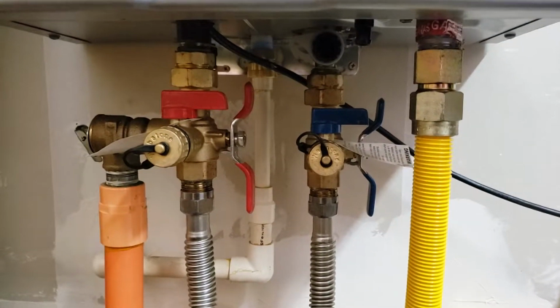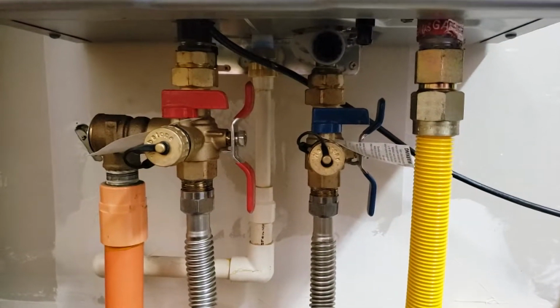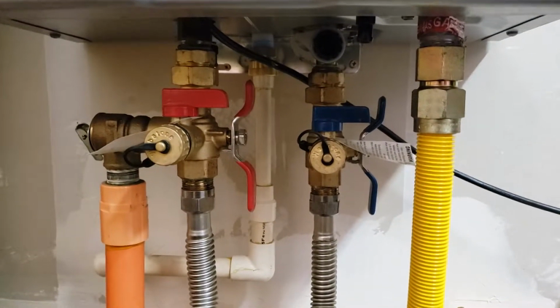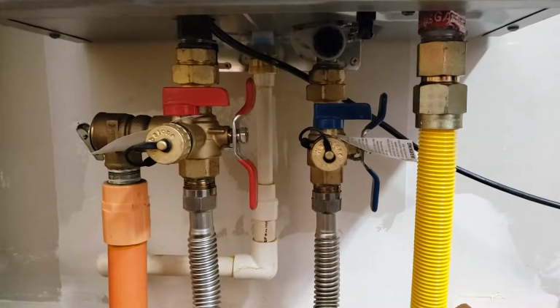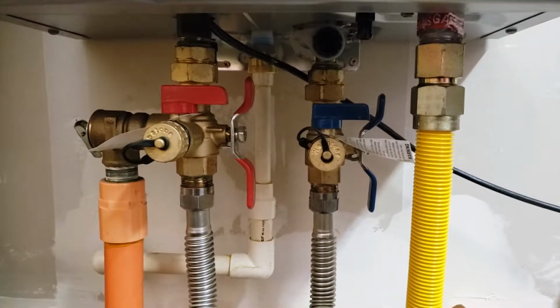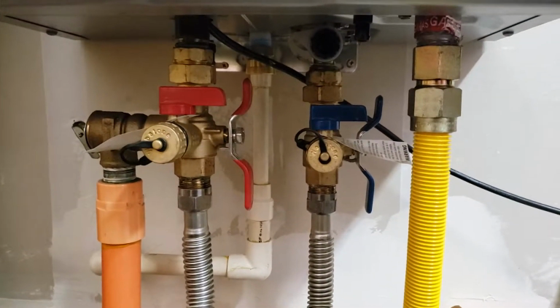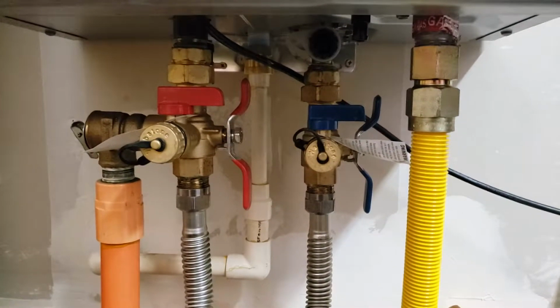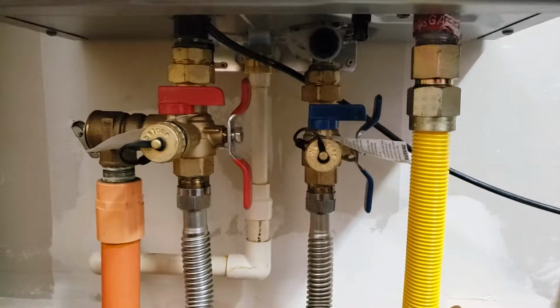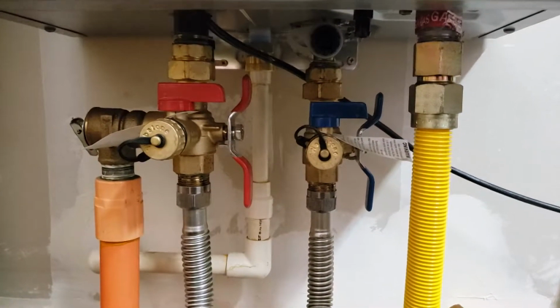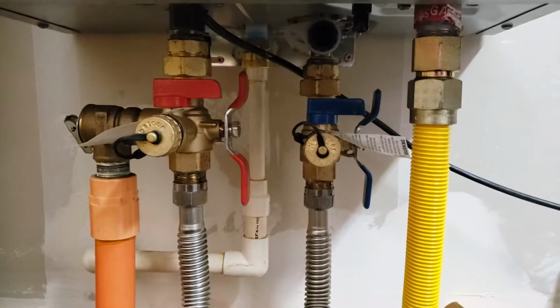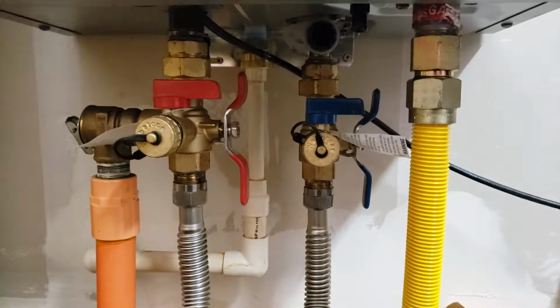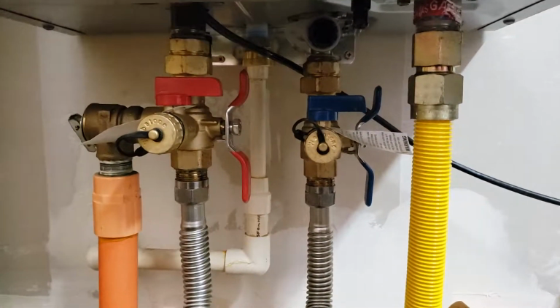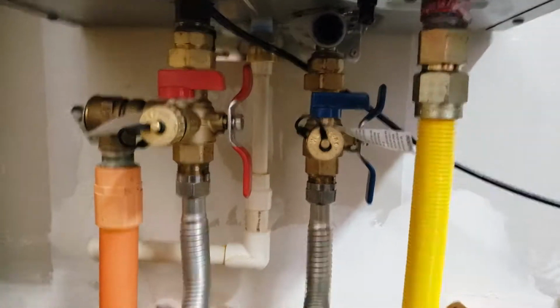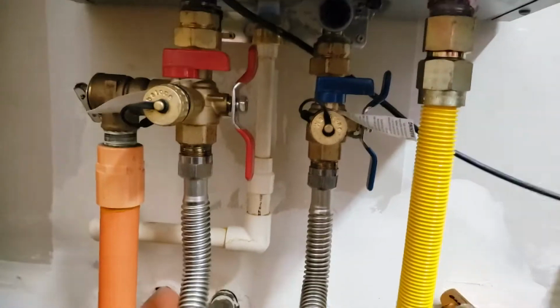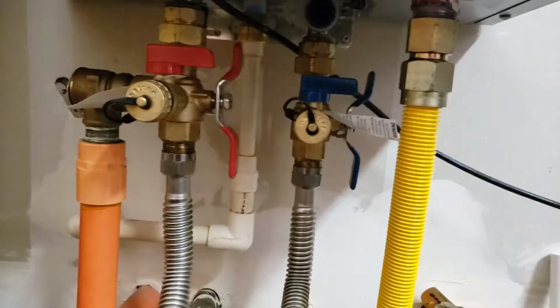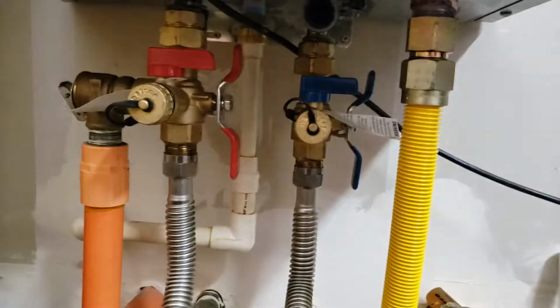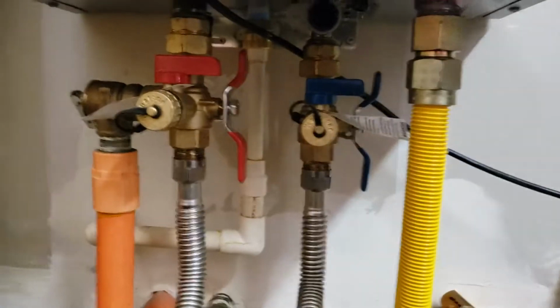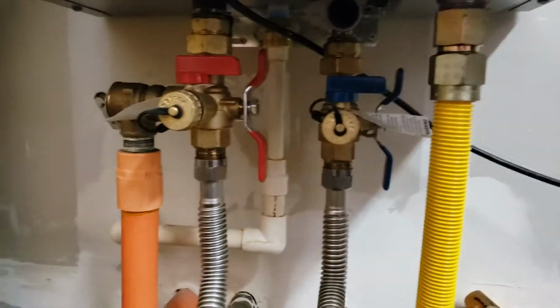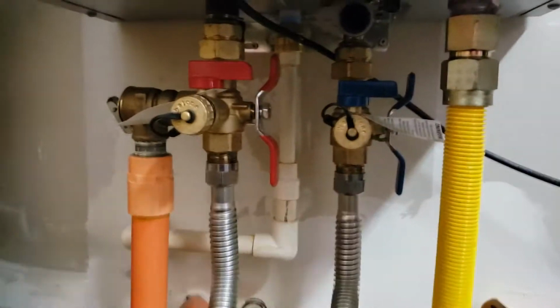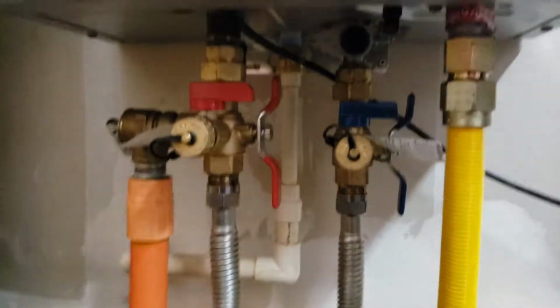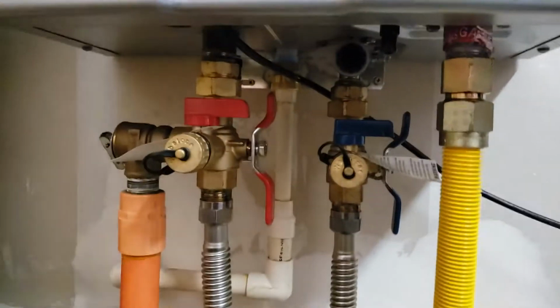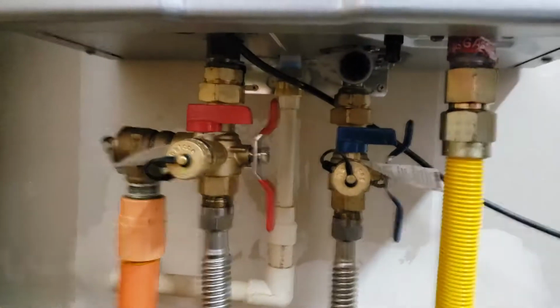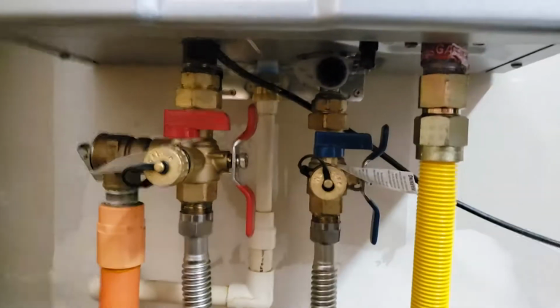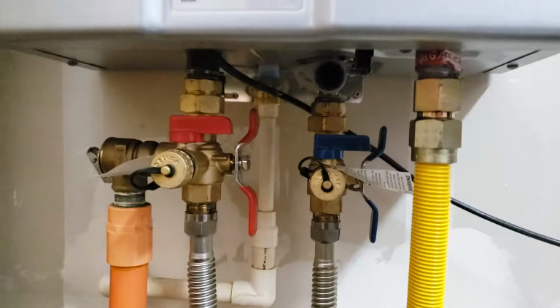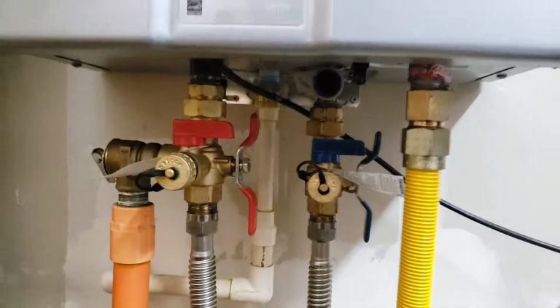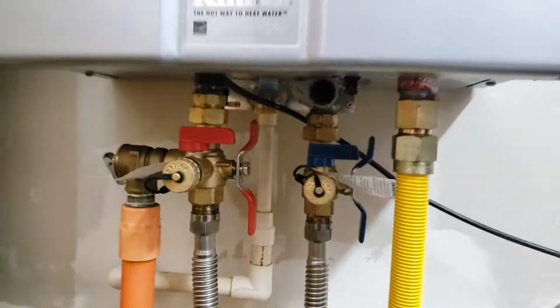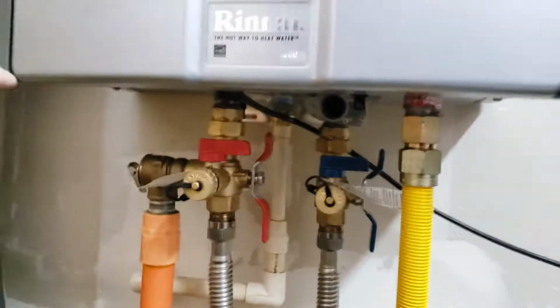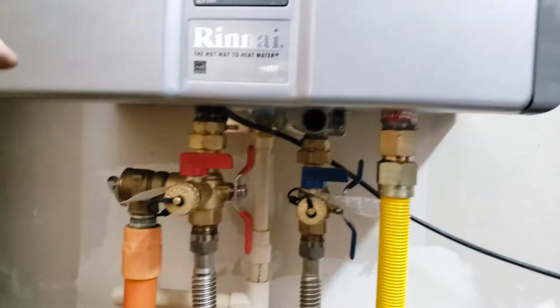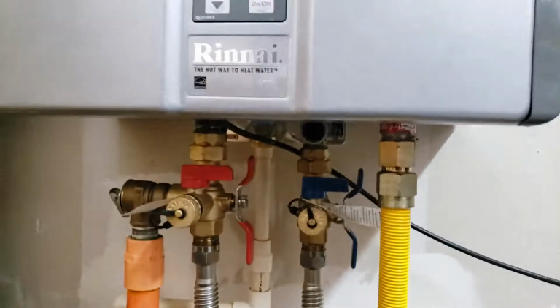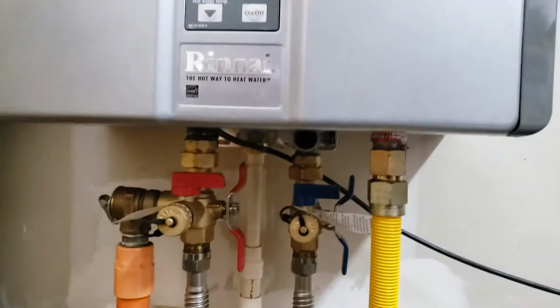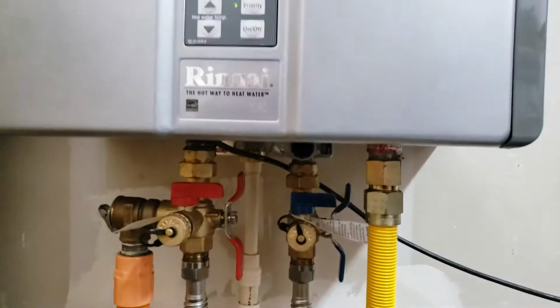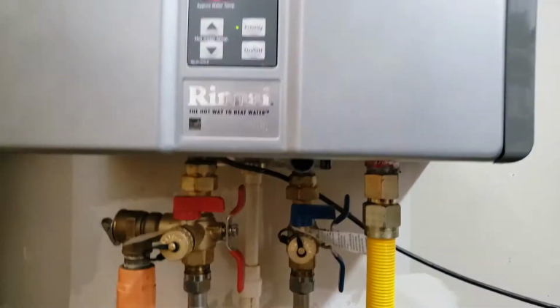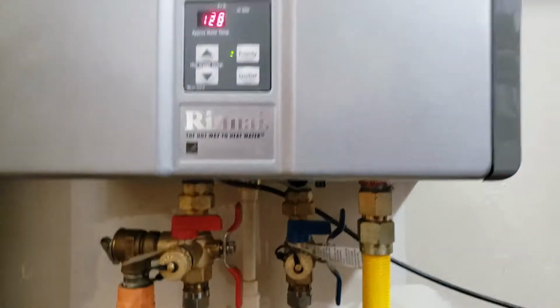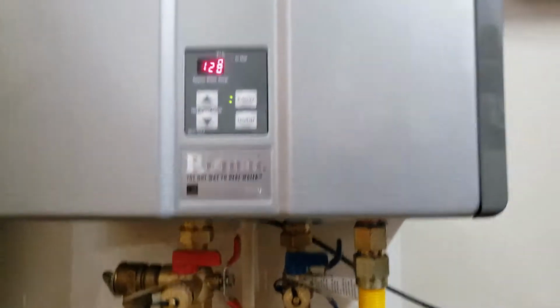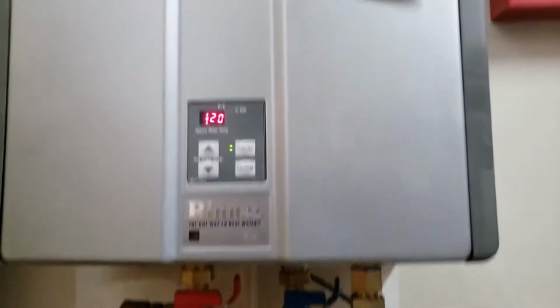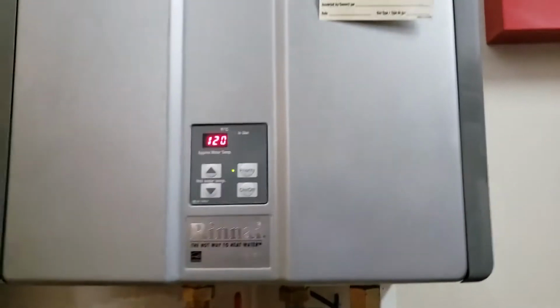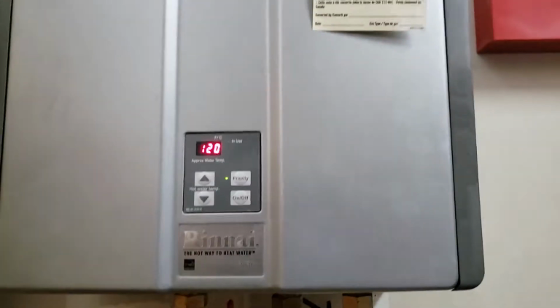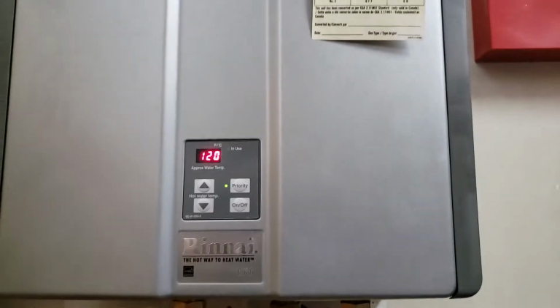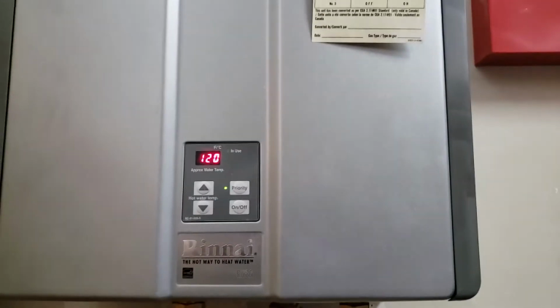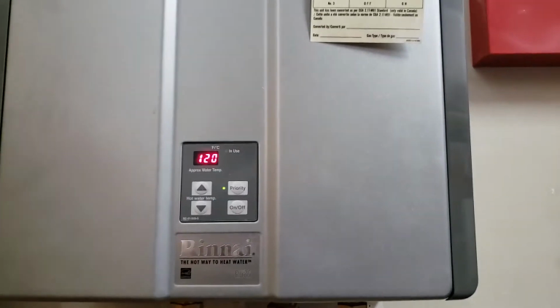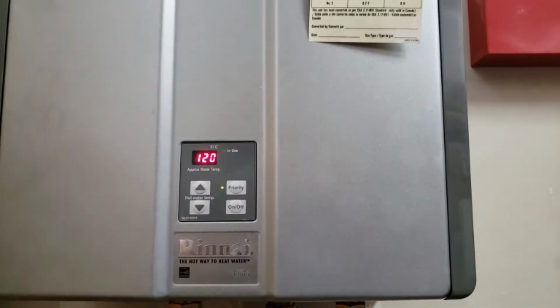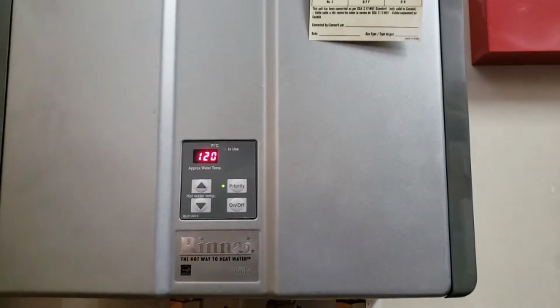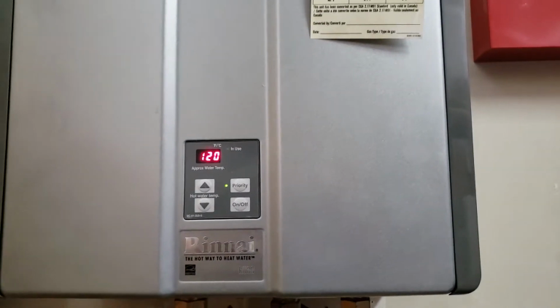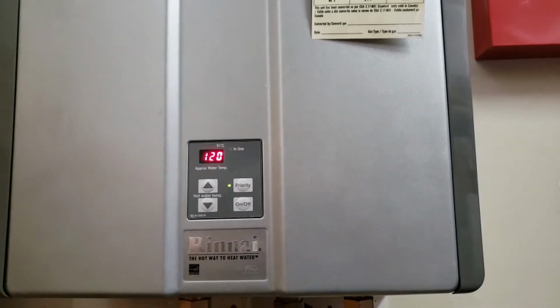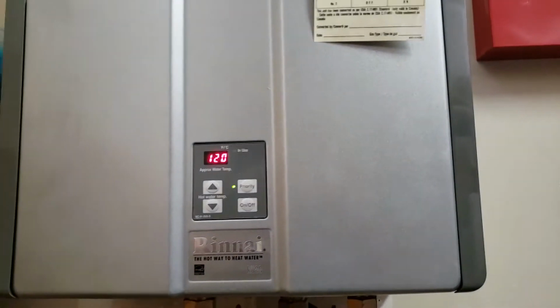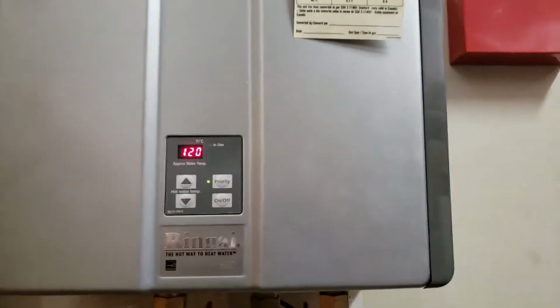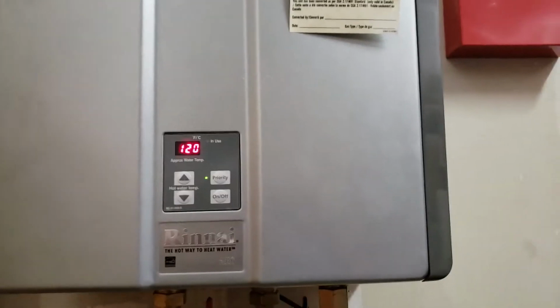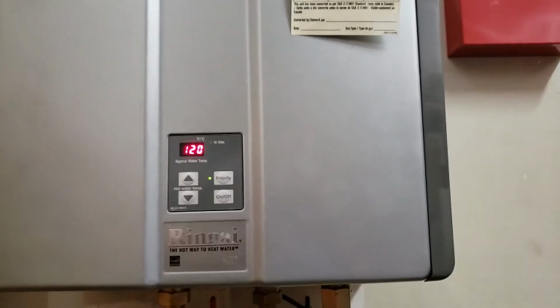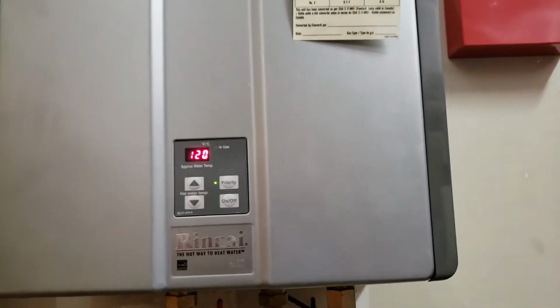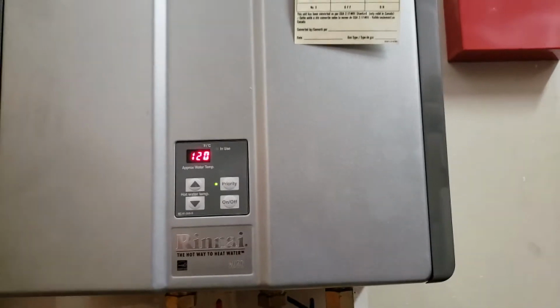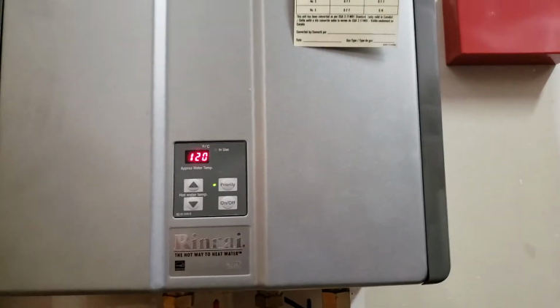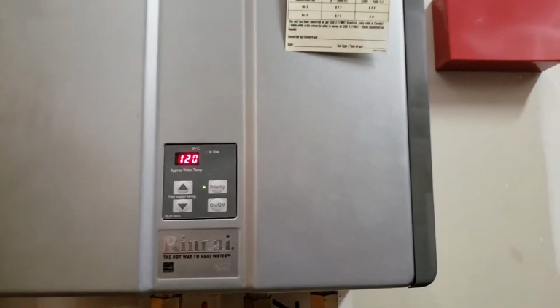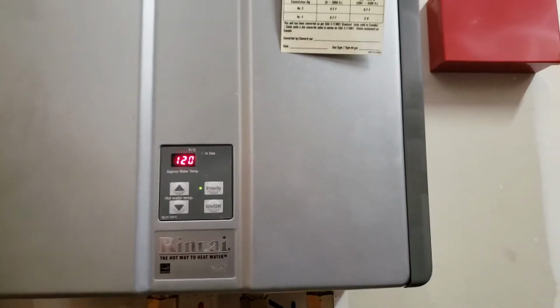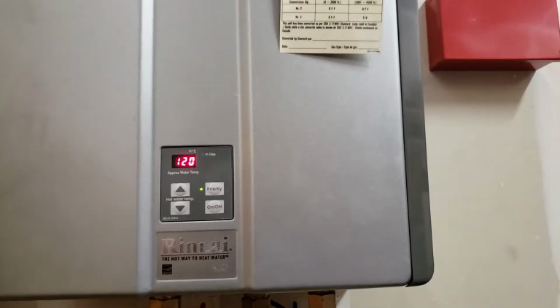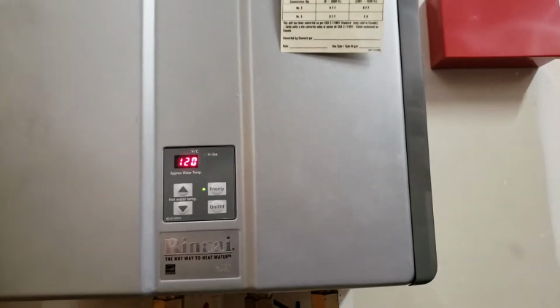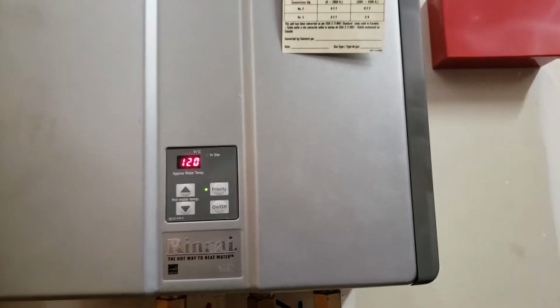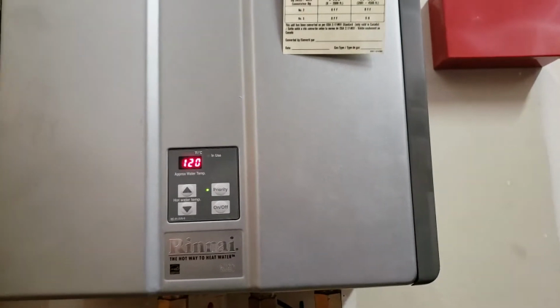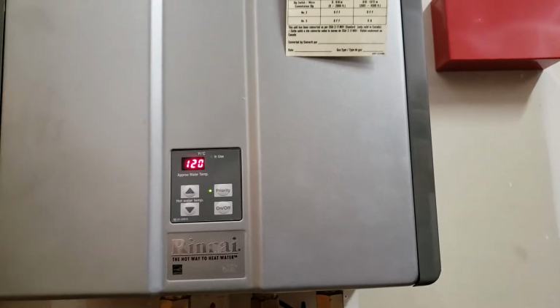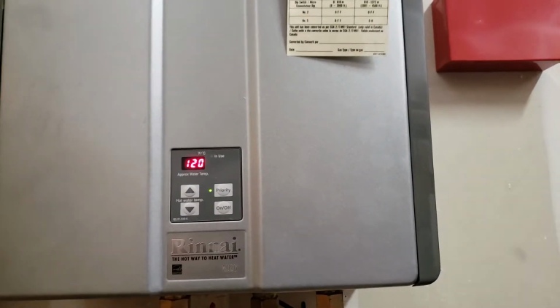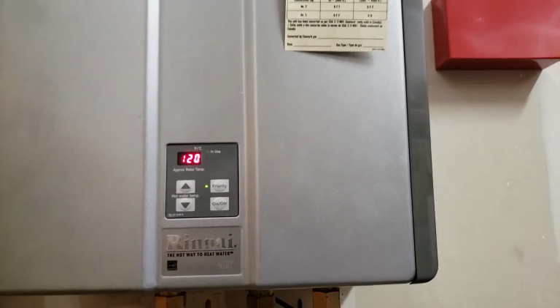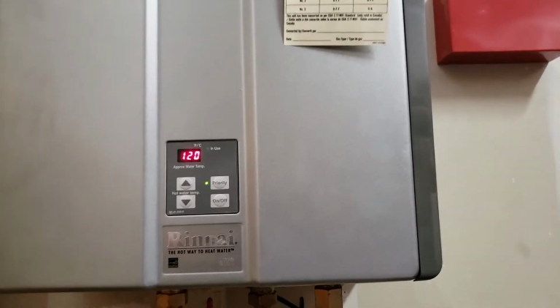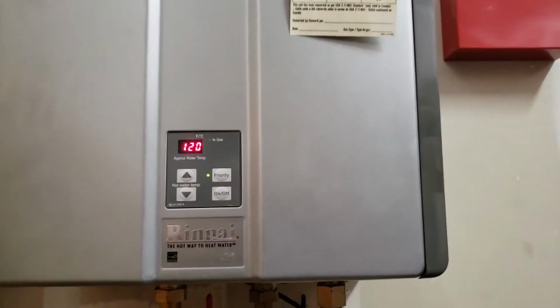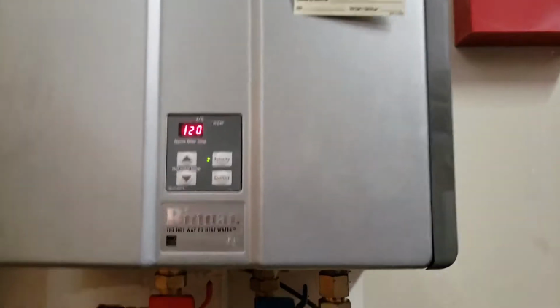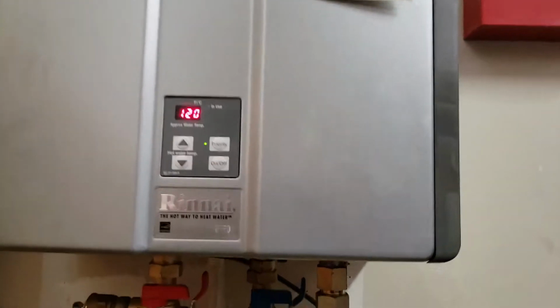We're in Clovis, California. We just finished doing a repair here on a Rinnai tankless water heater. This was installed four years ago.